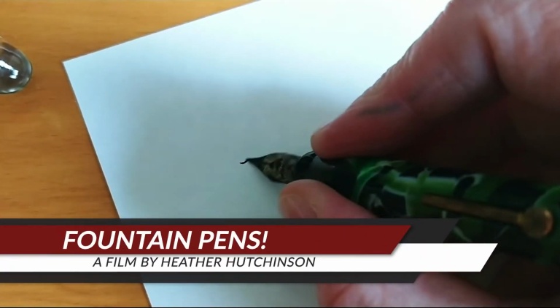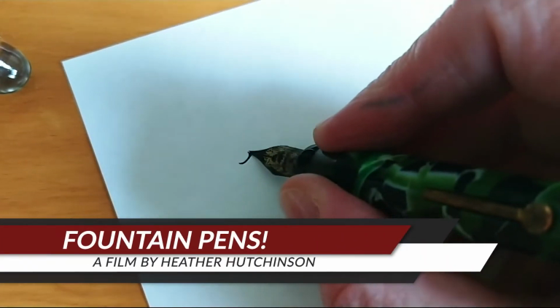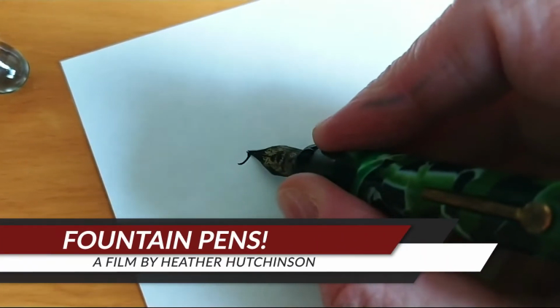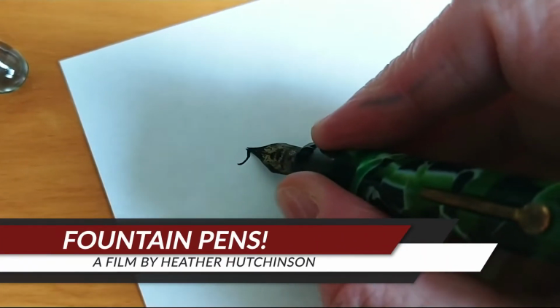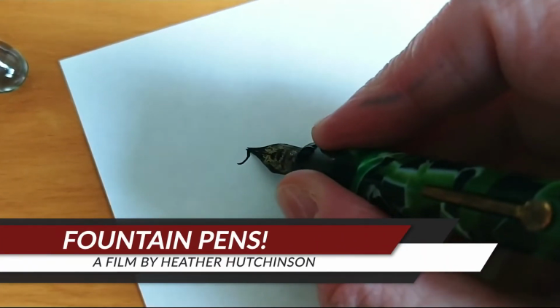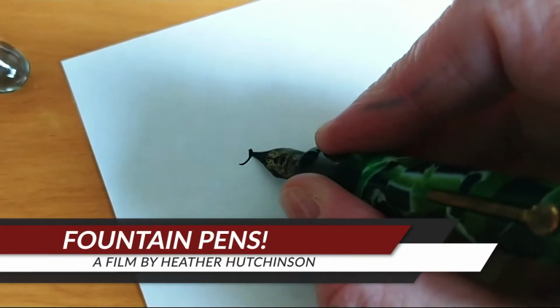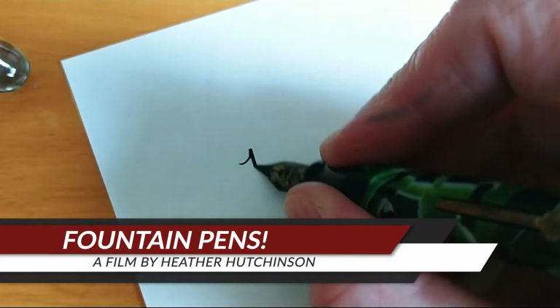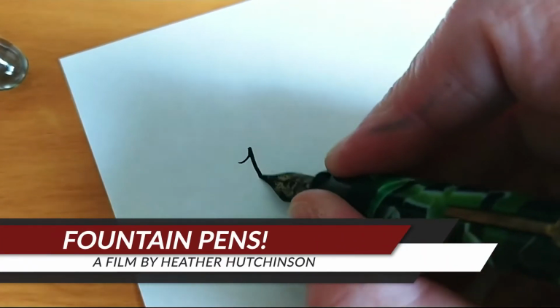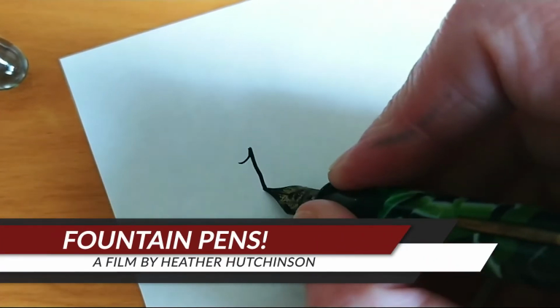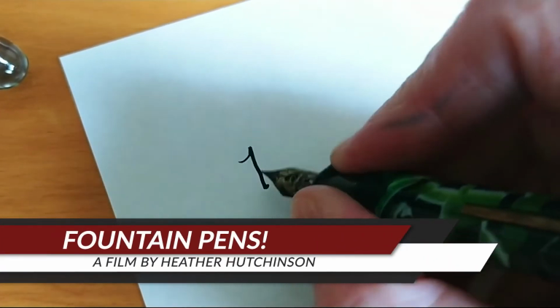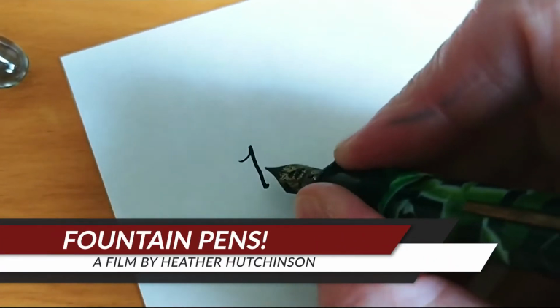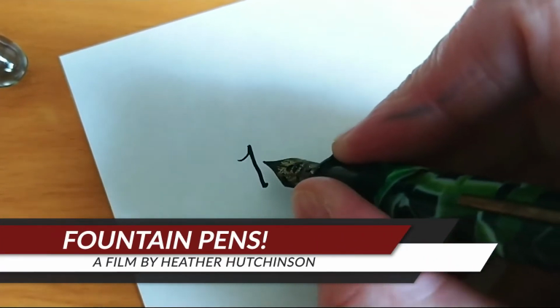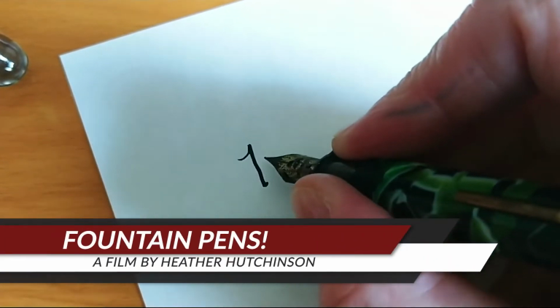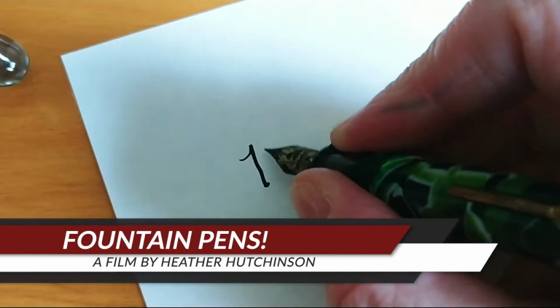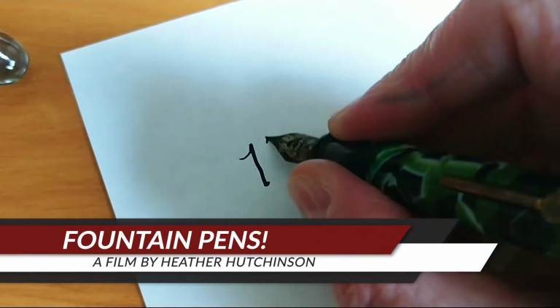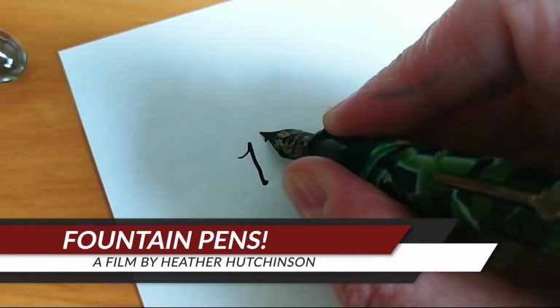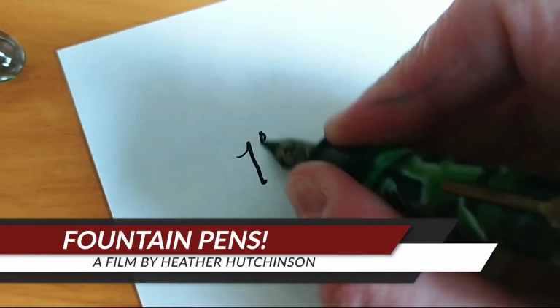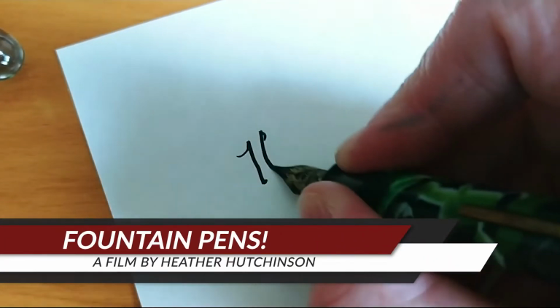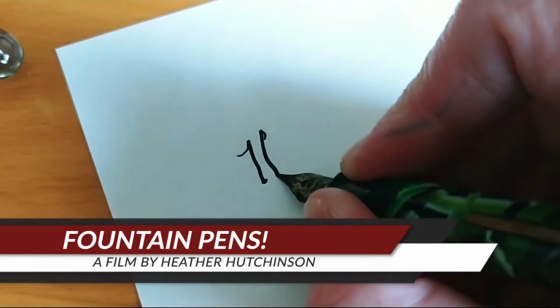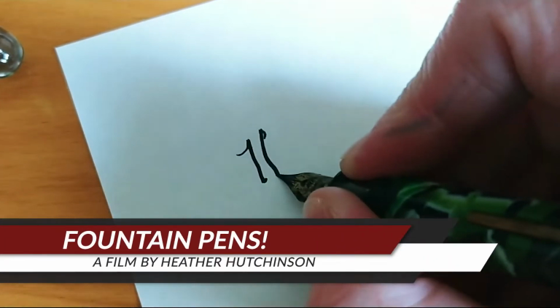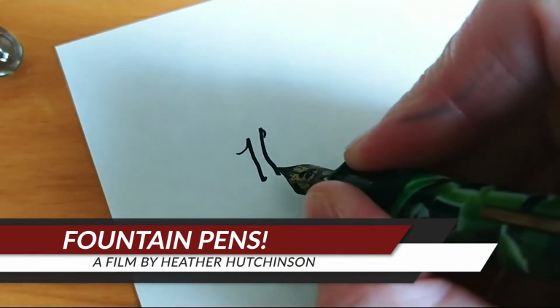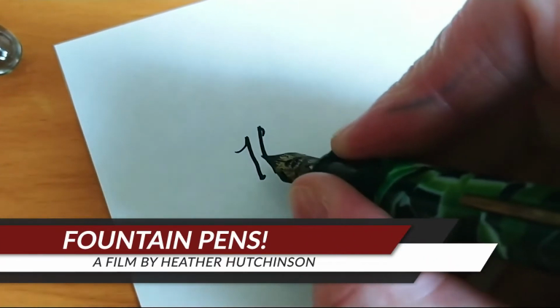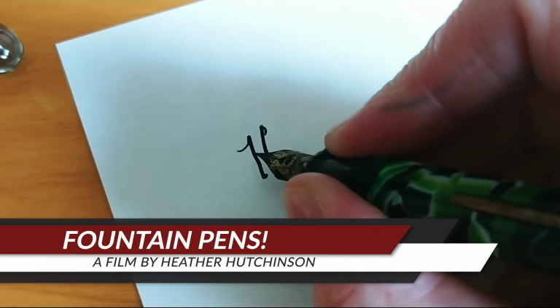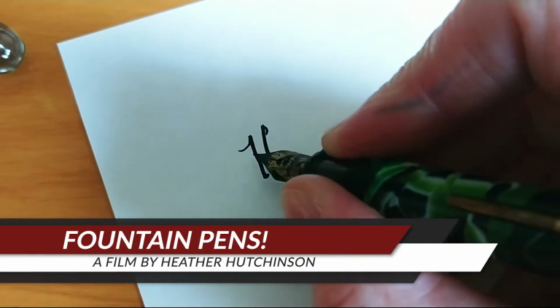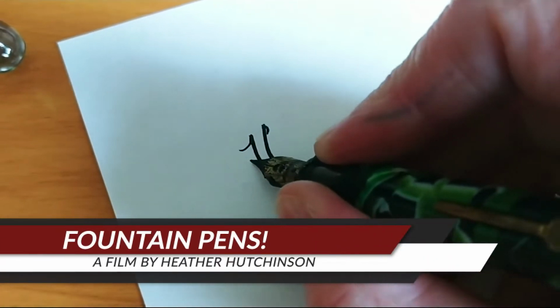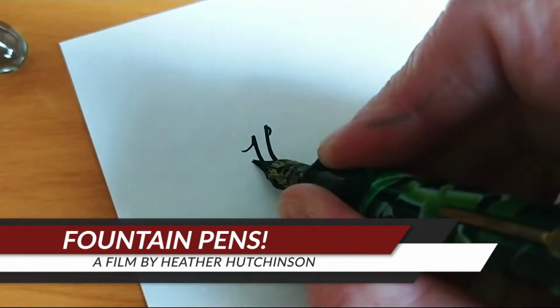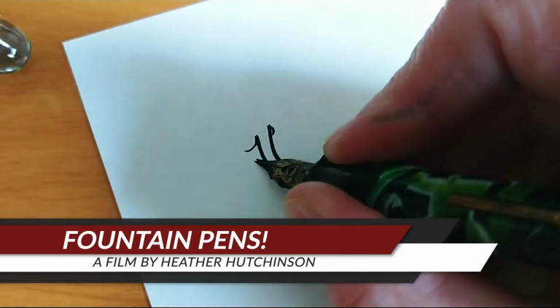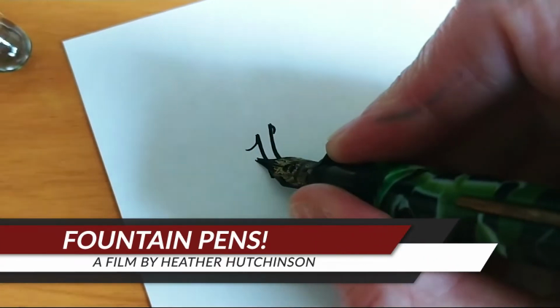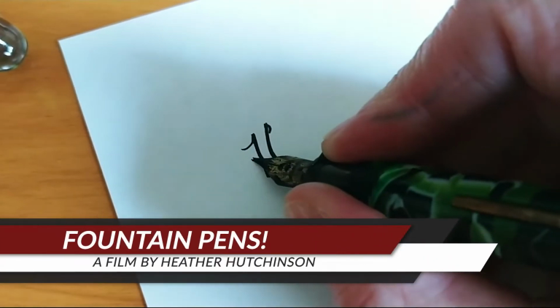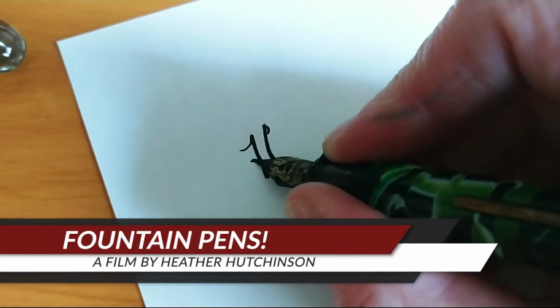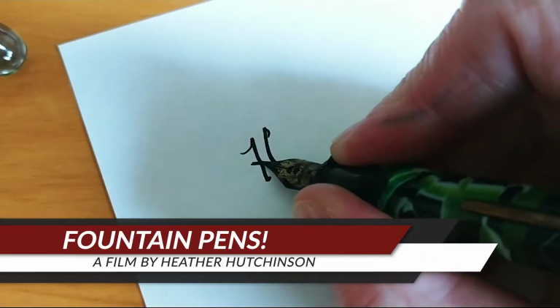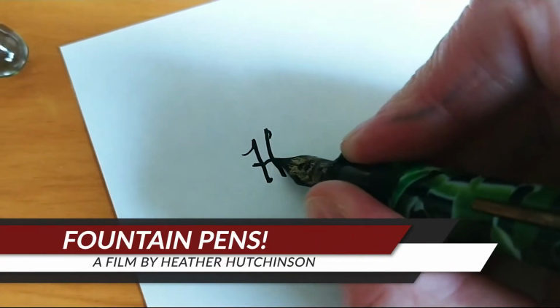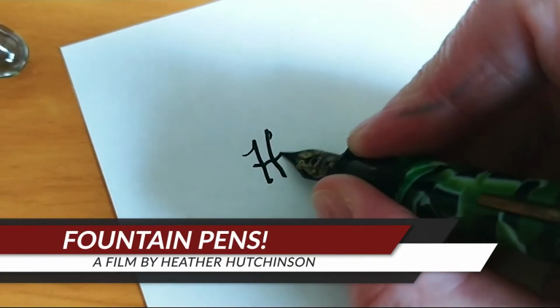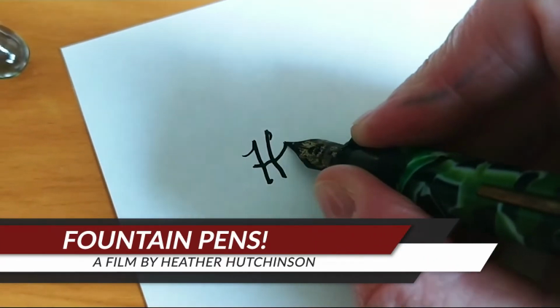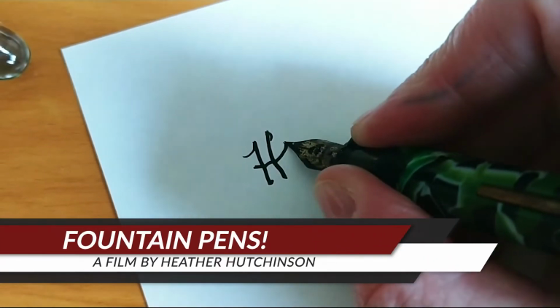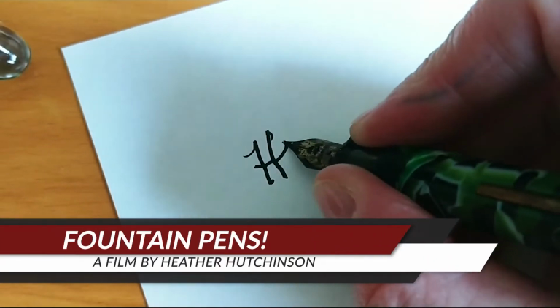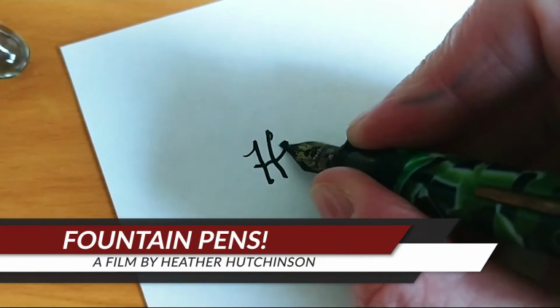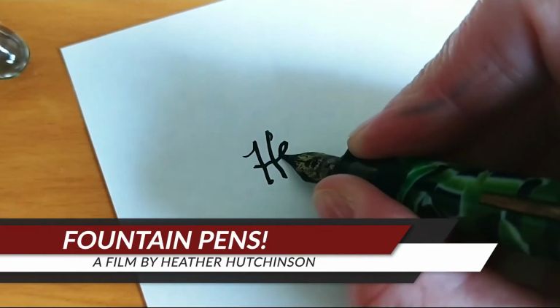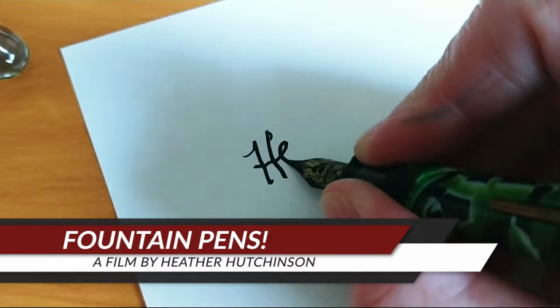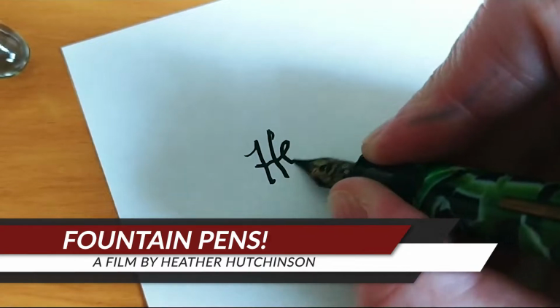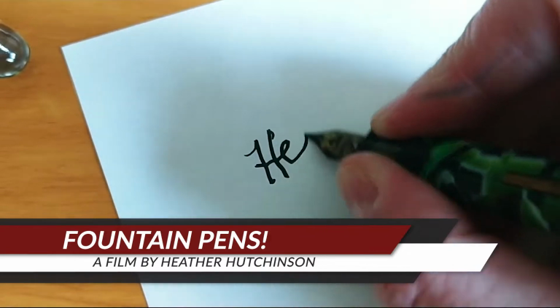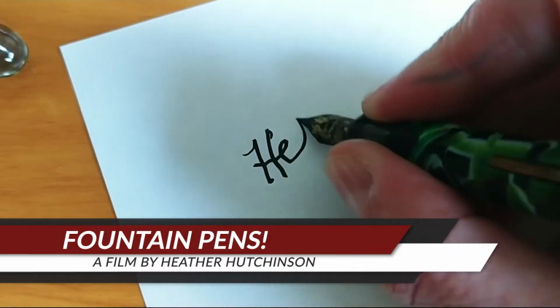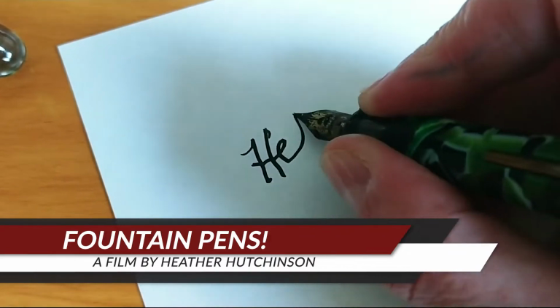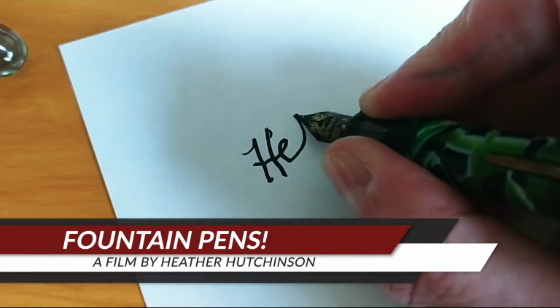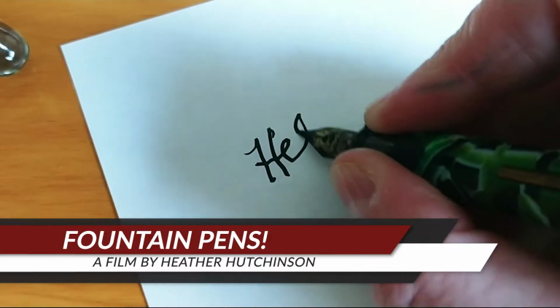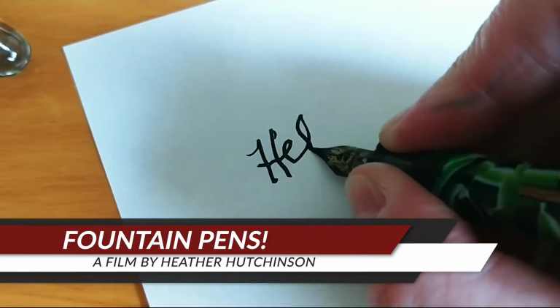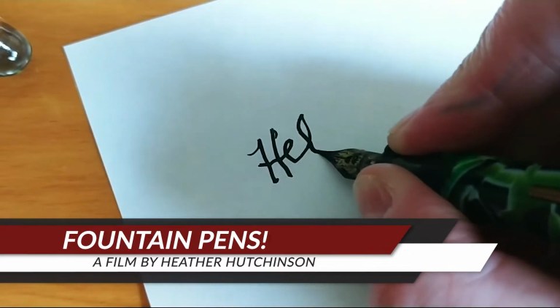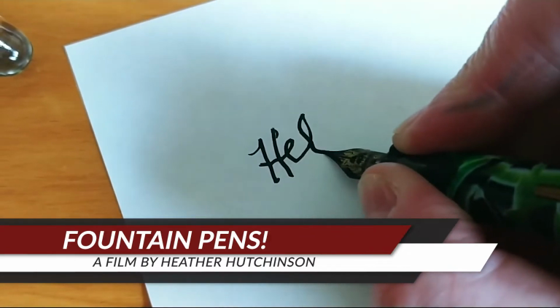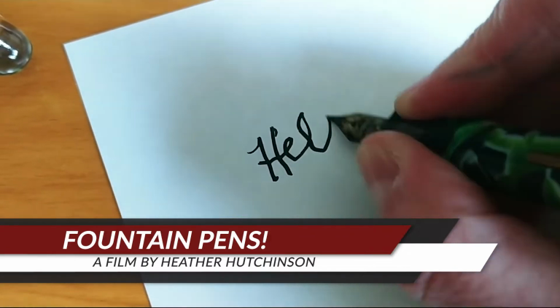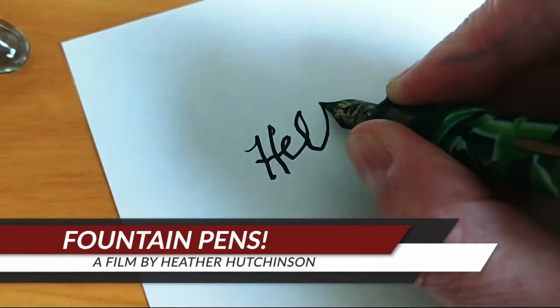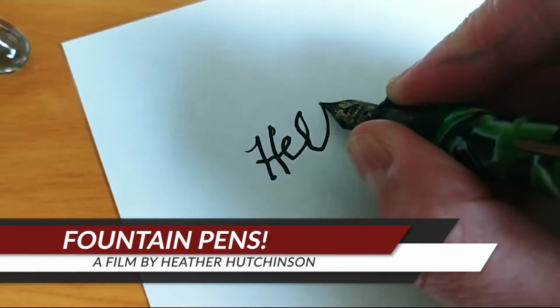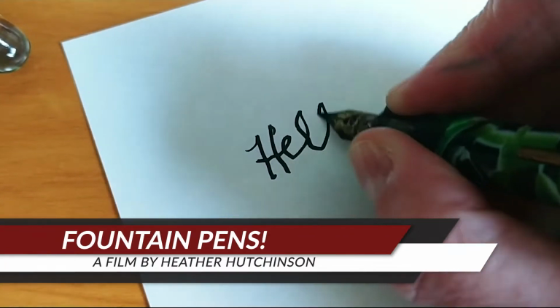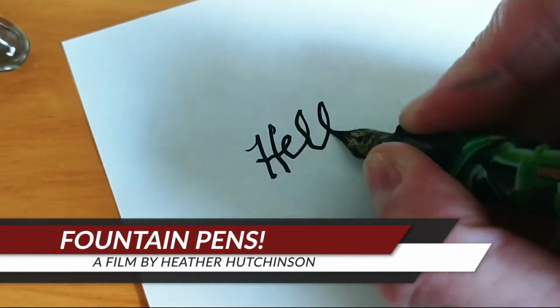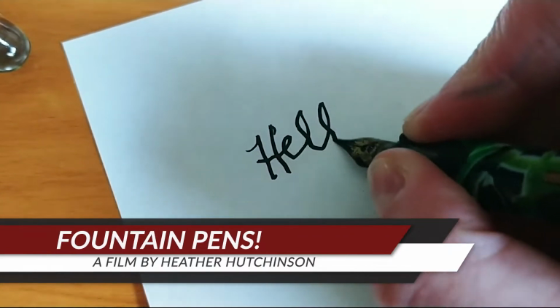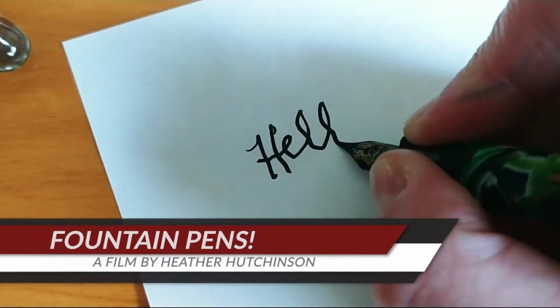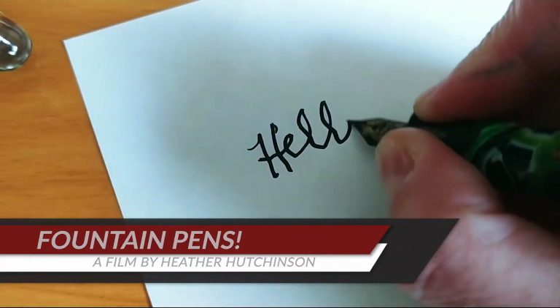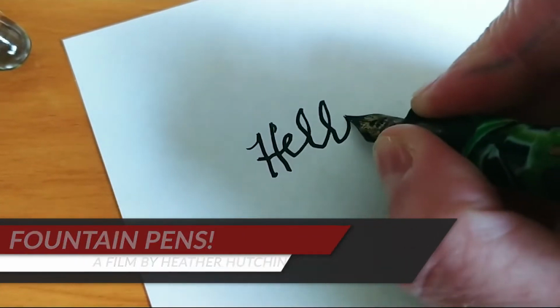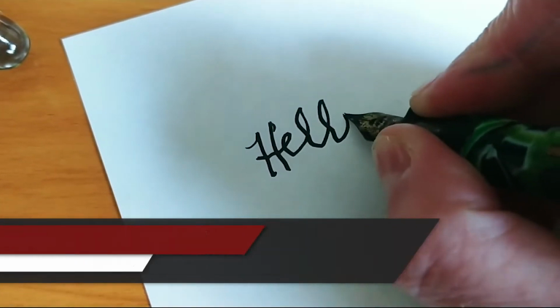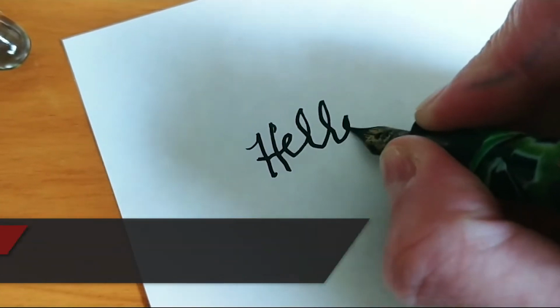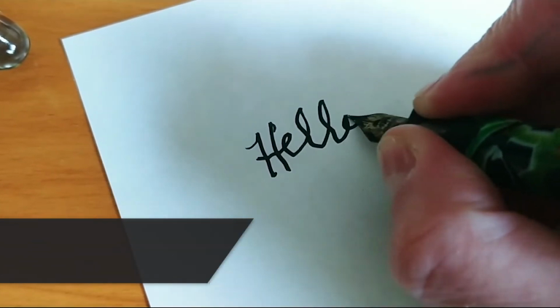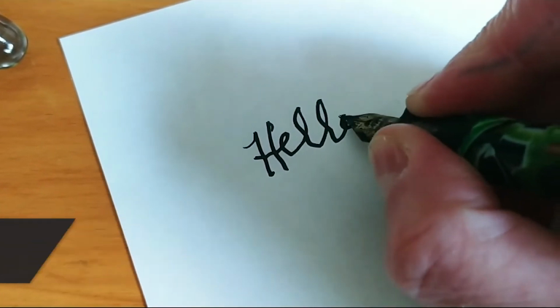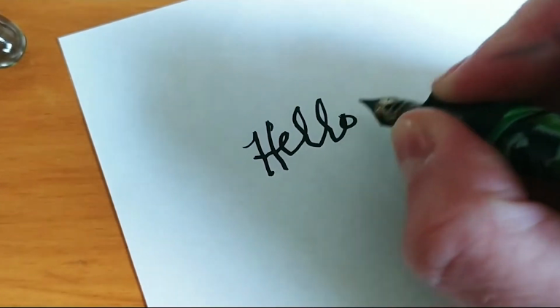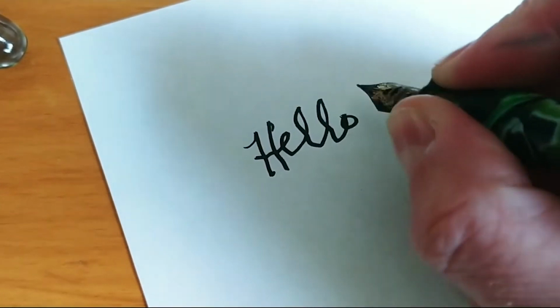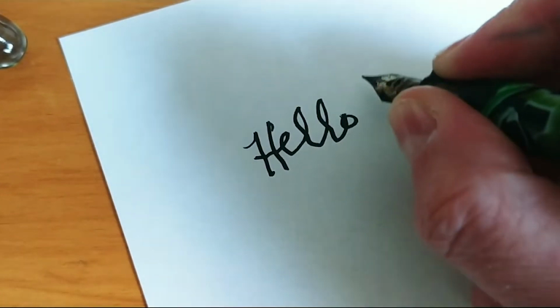Hello, my name is Heather and I collect fountain pens. Join me, won't you, on this magical journey.